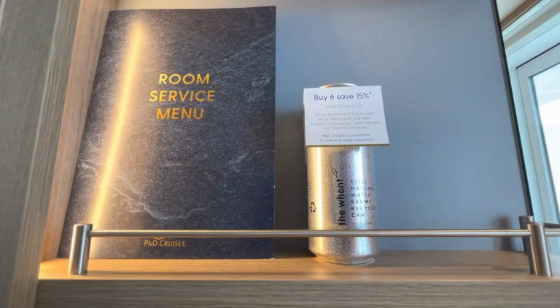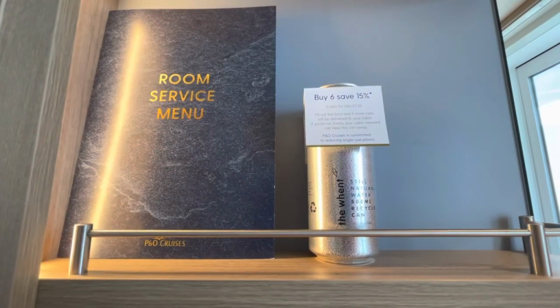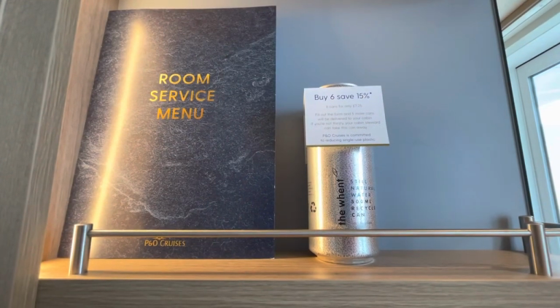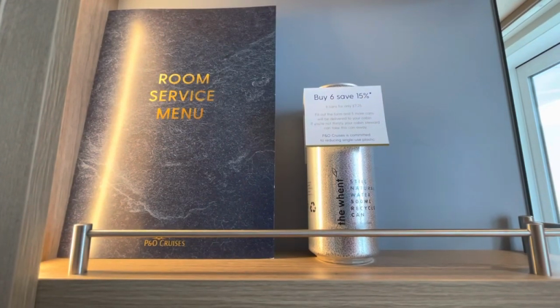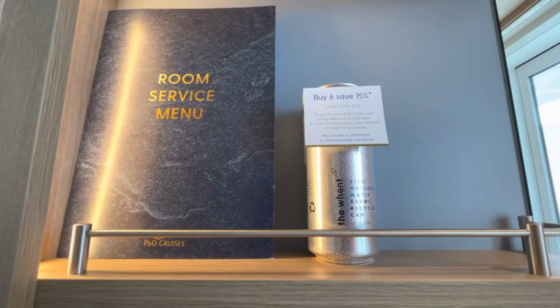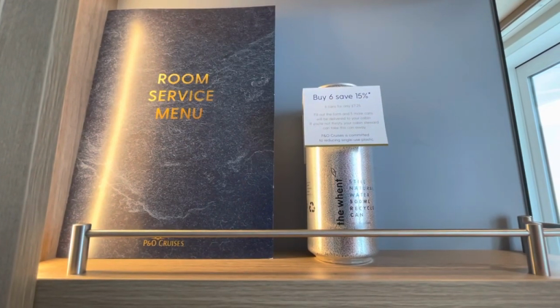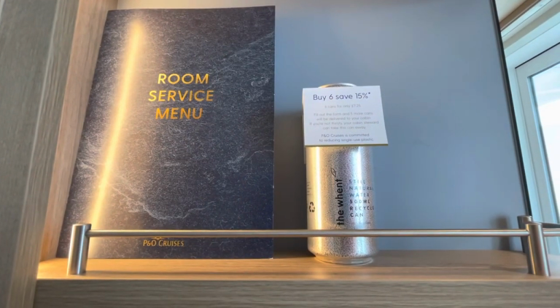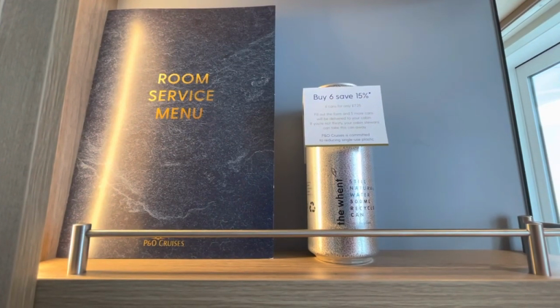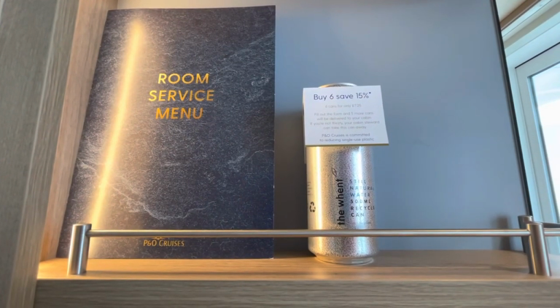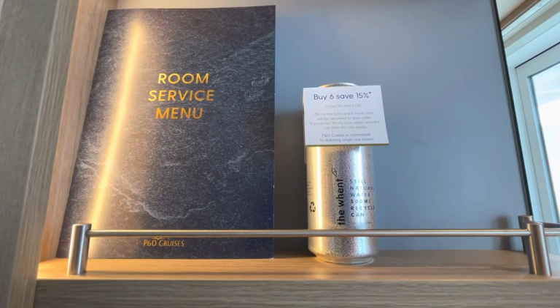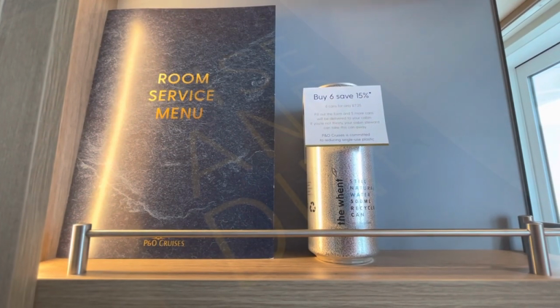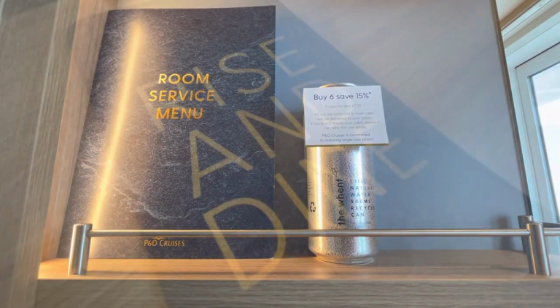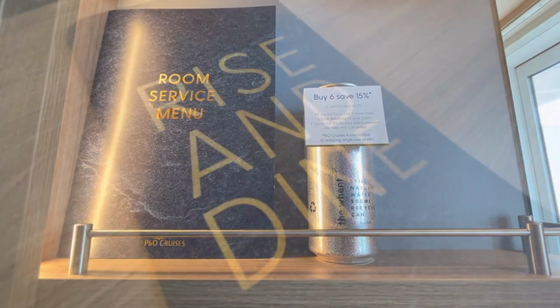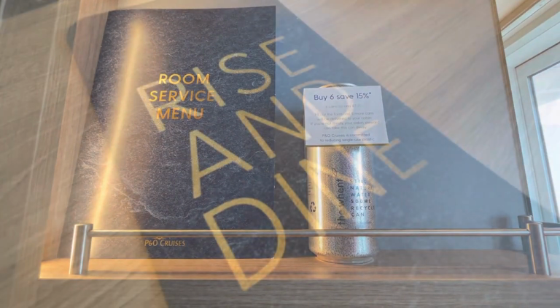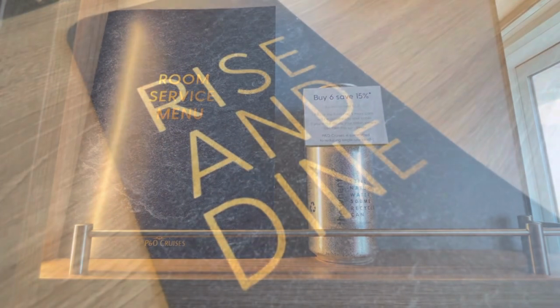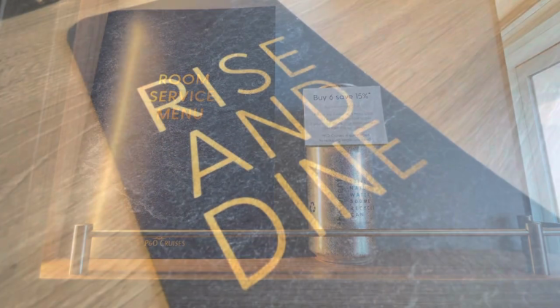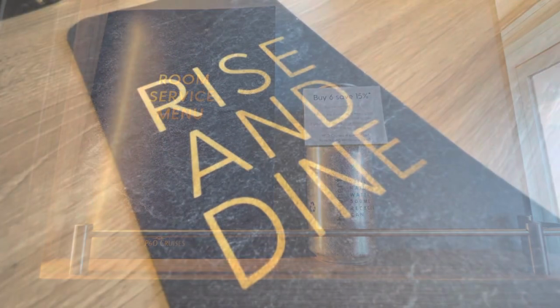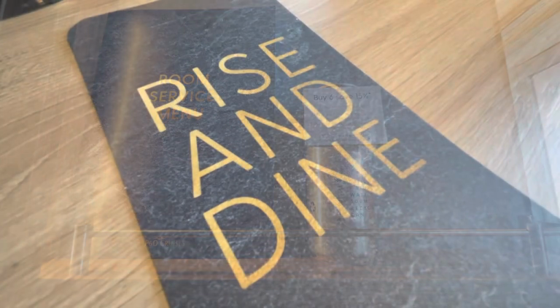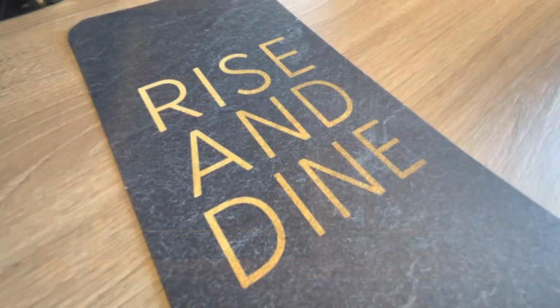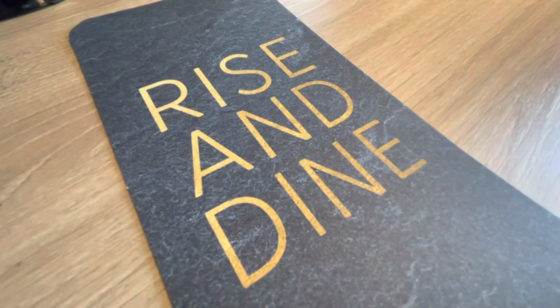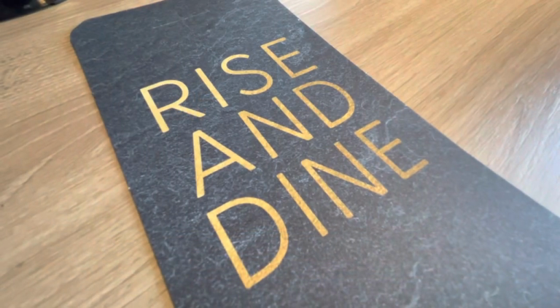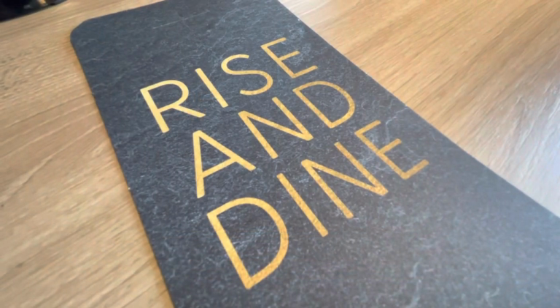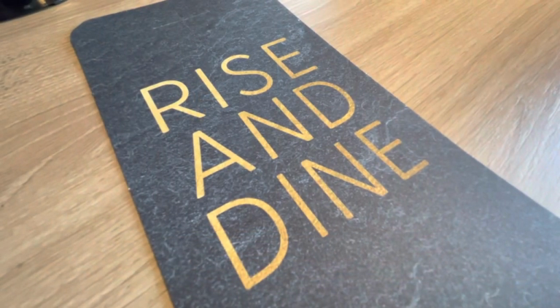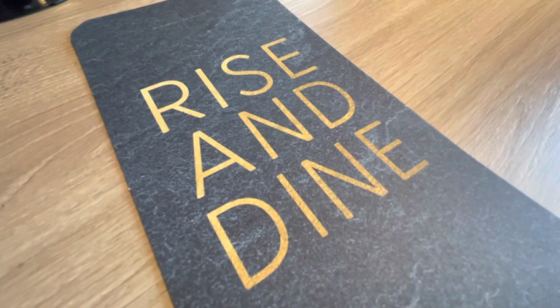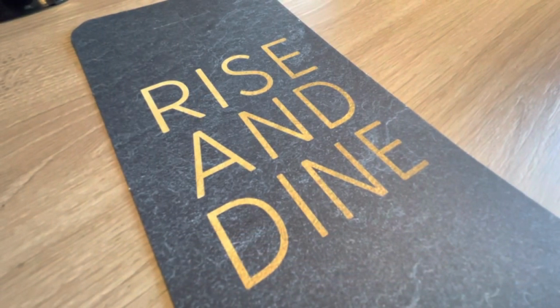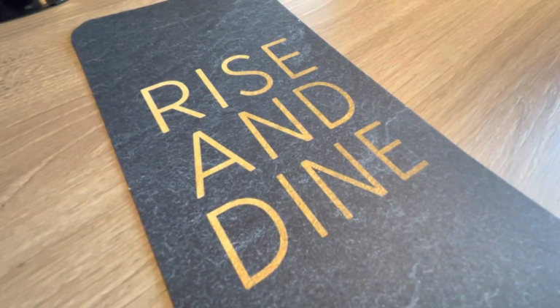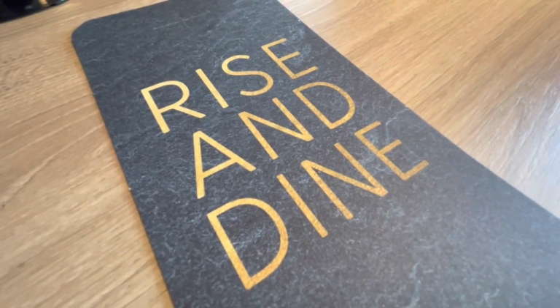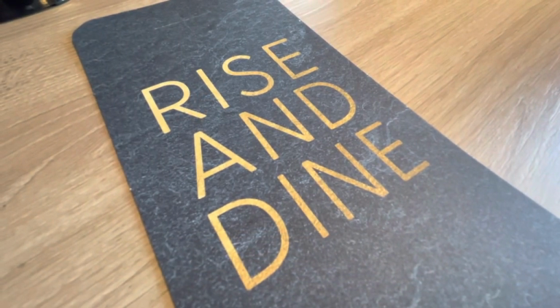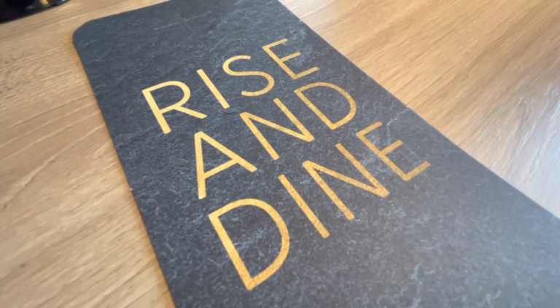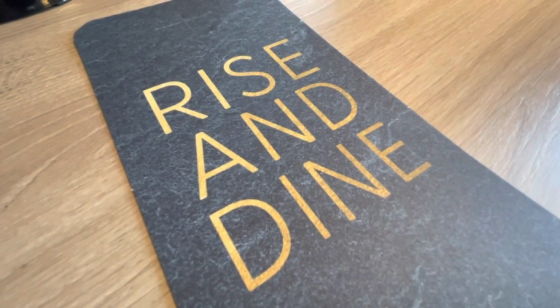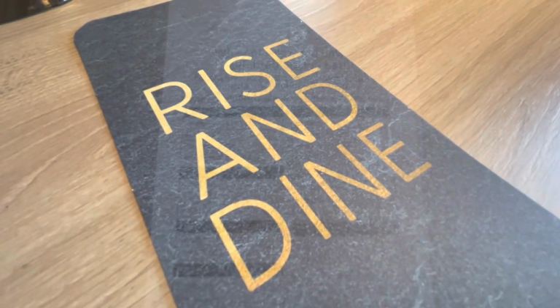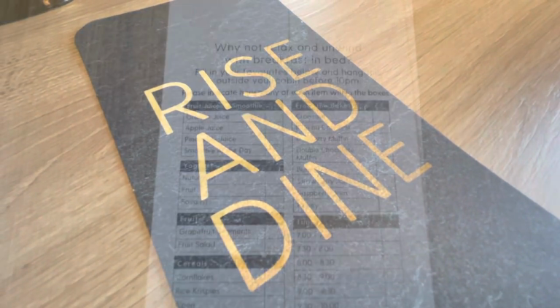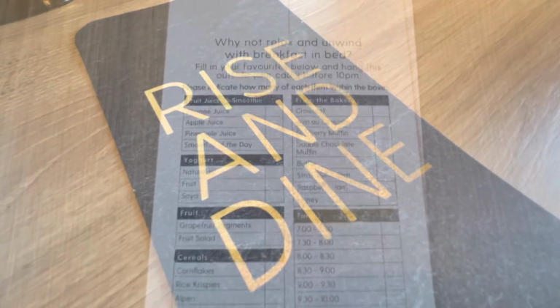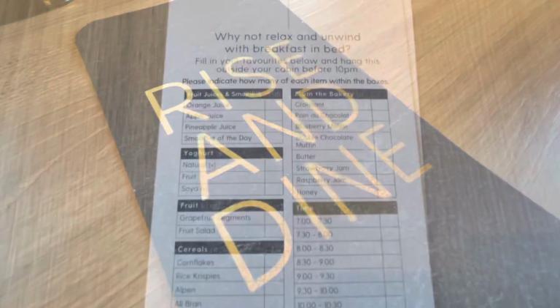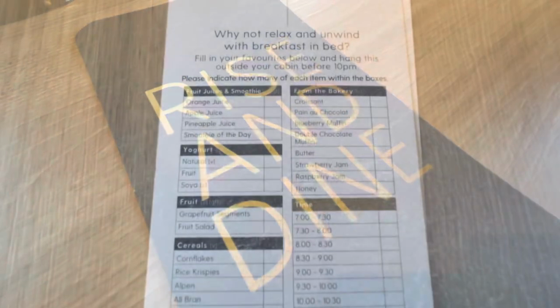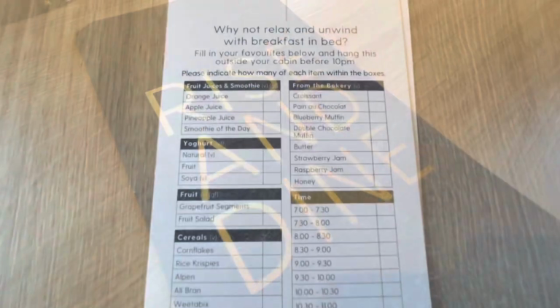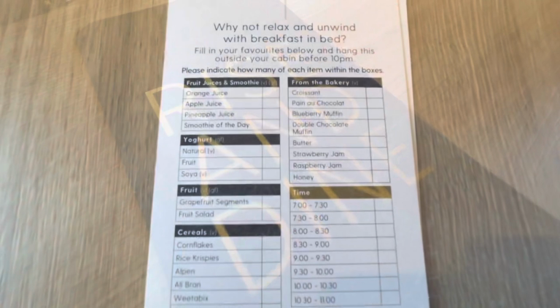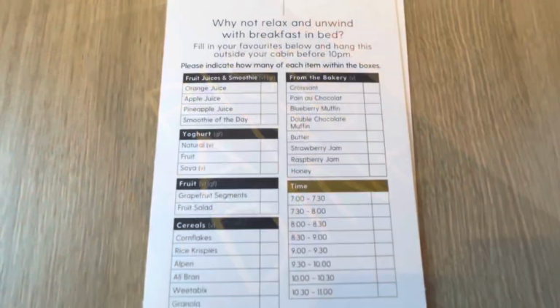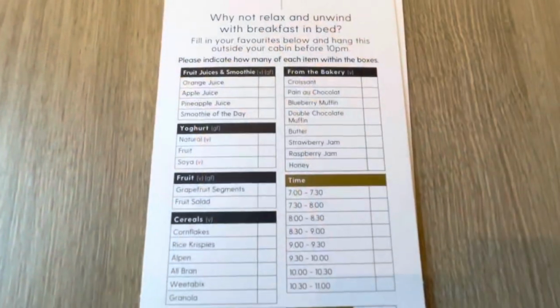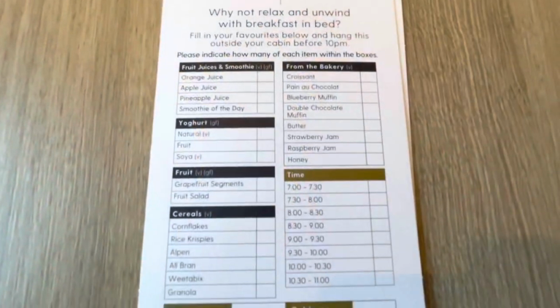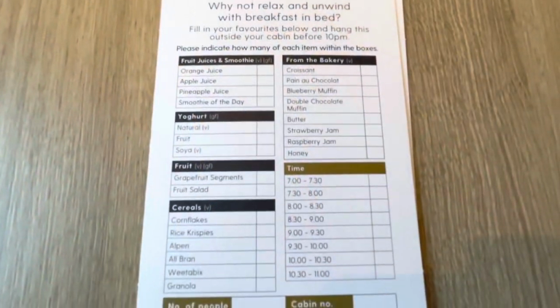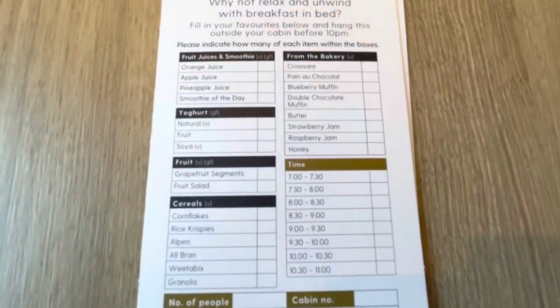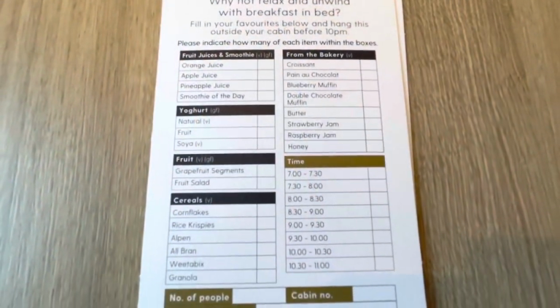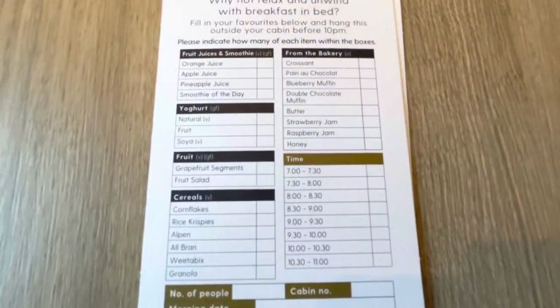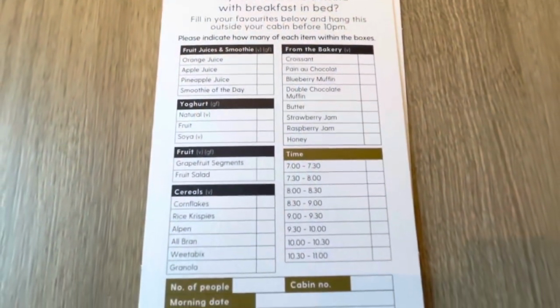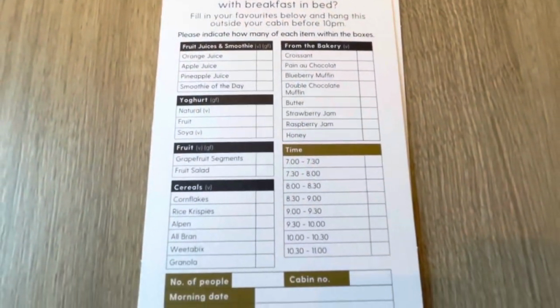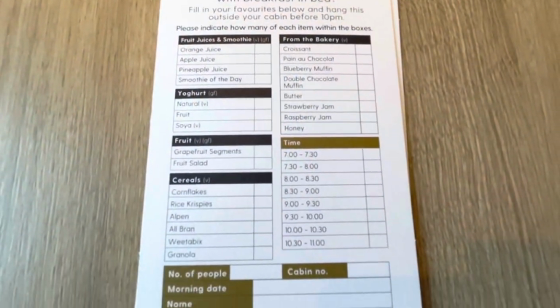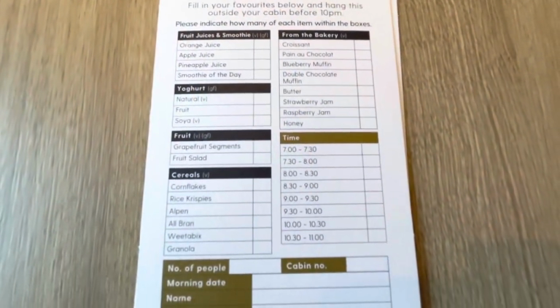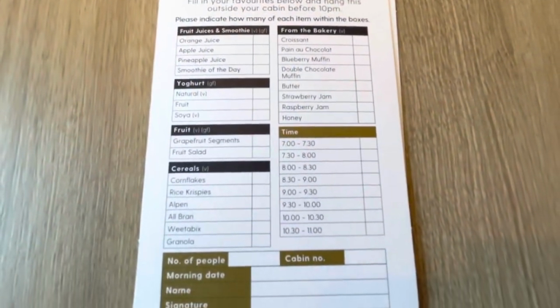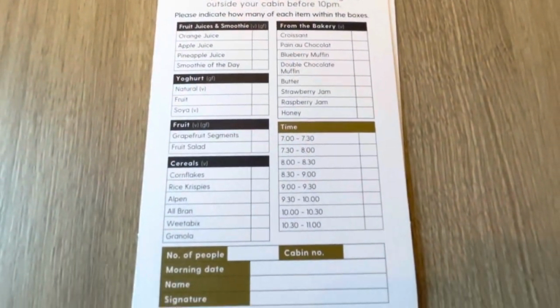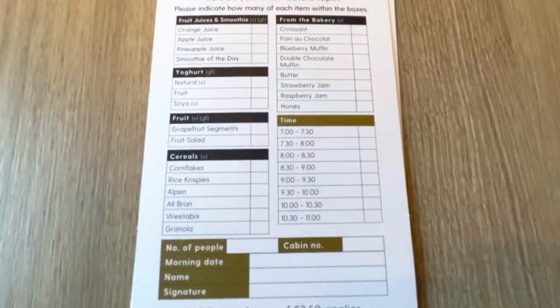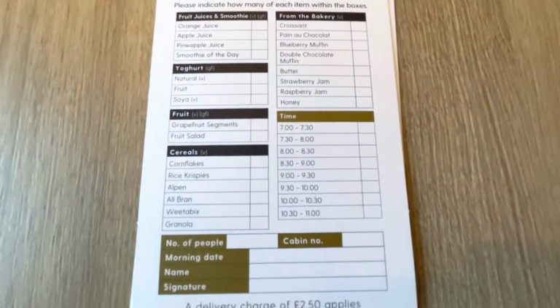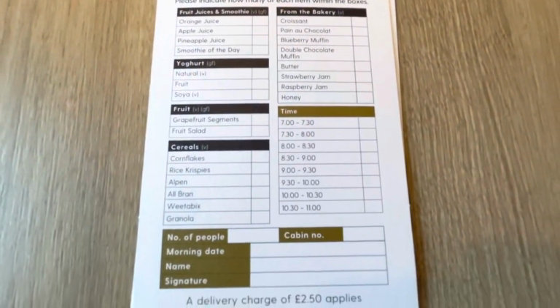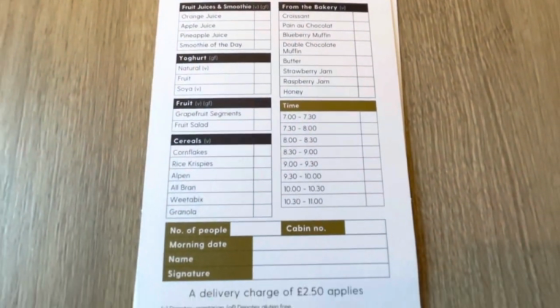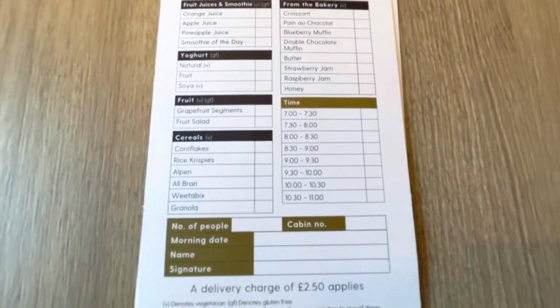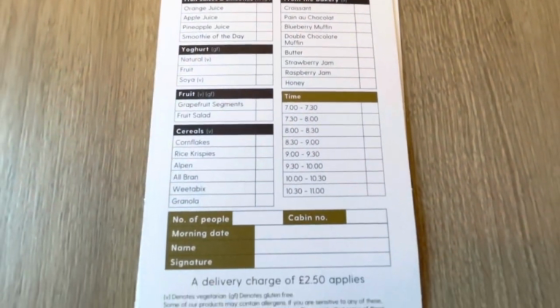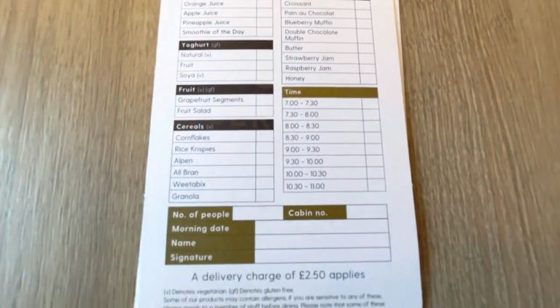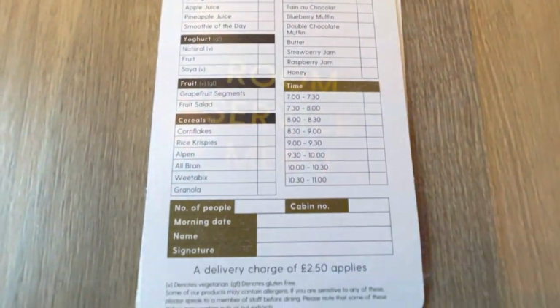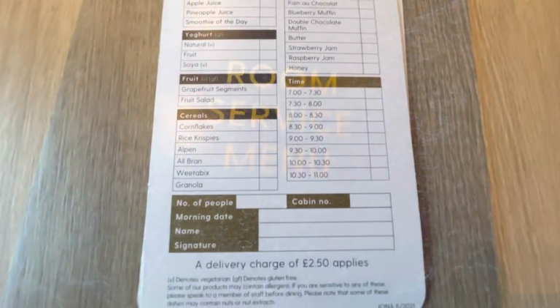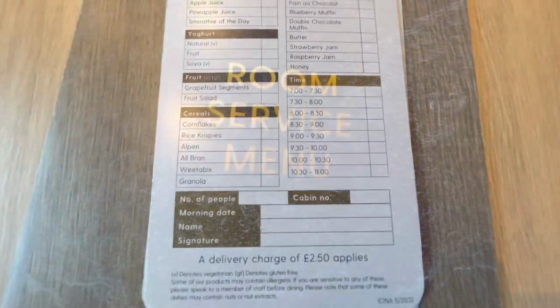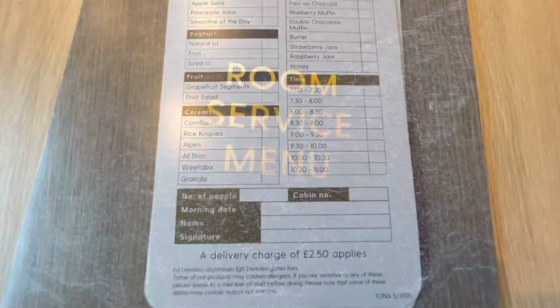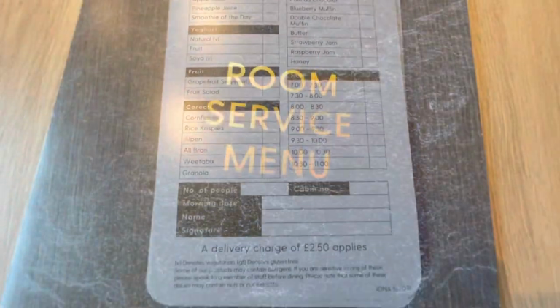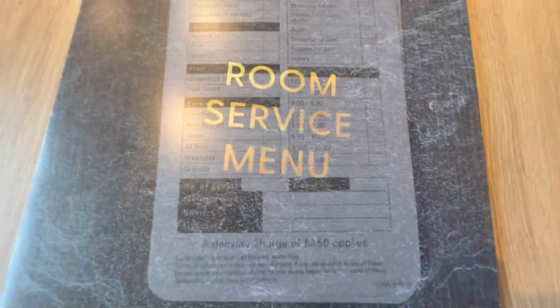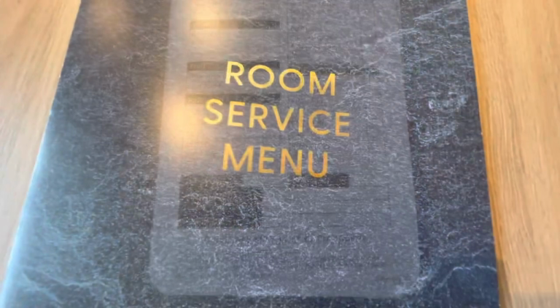If you choose to have breakfast delivered to your cabin, please be aware there is a tray charge of £2.50, so make sure you stock up on all that food and drink.